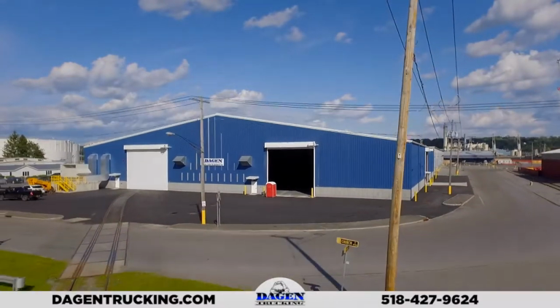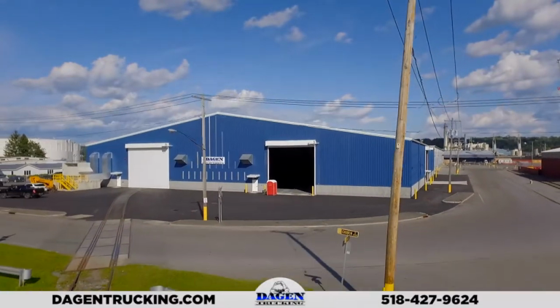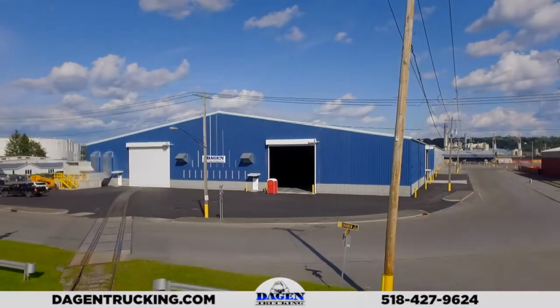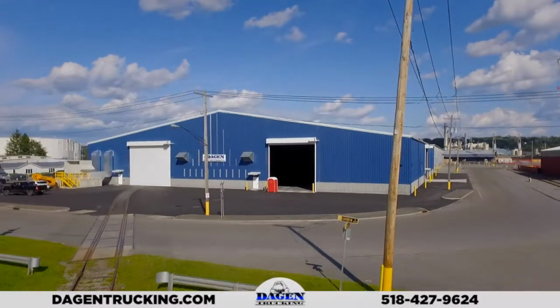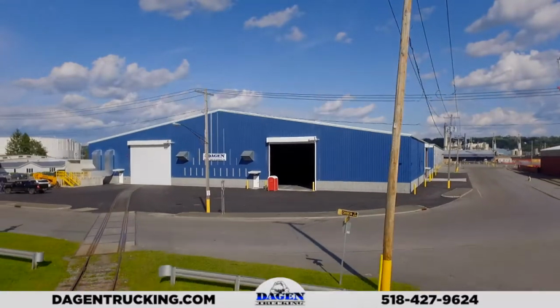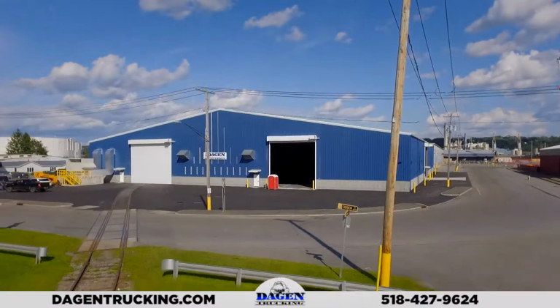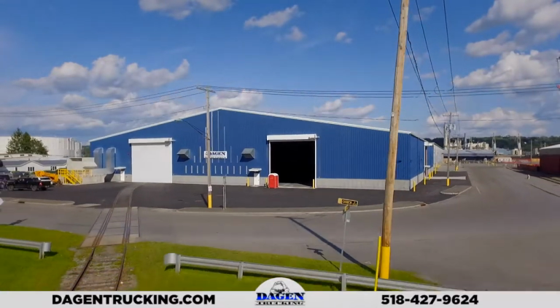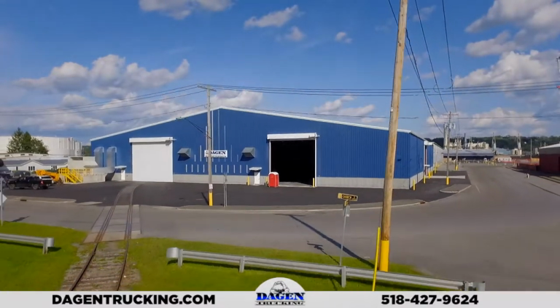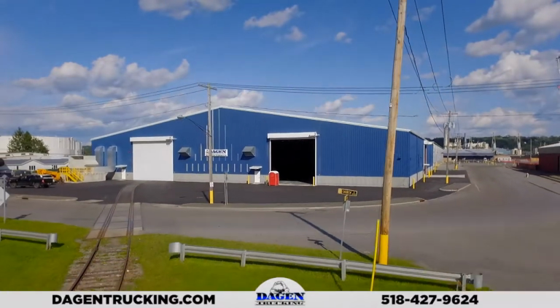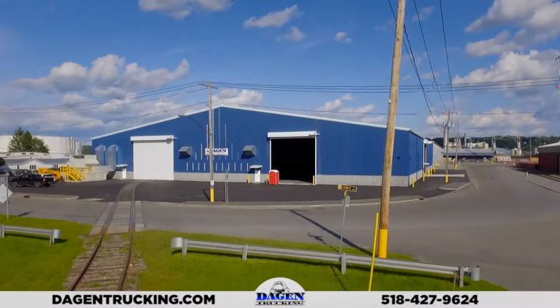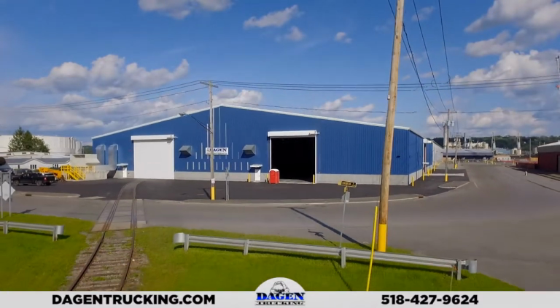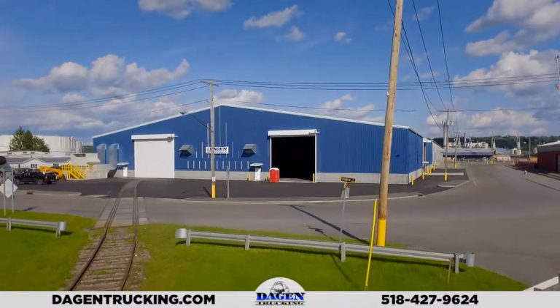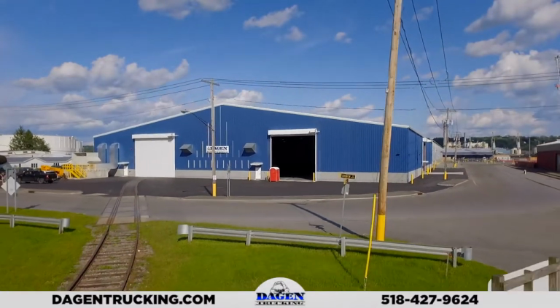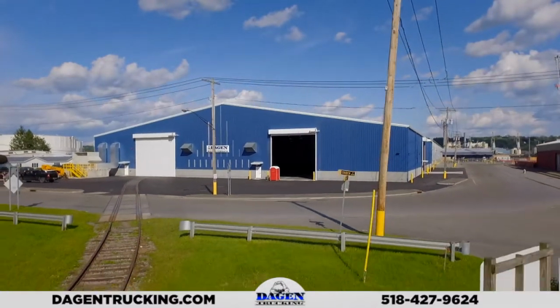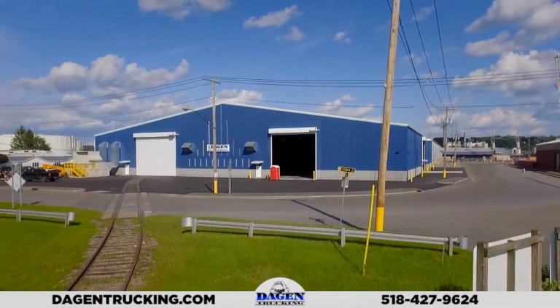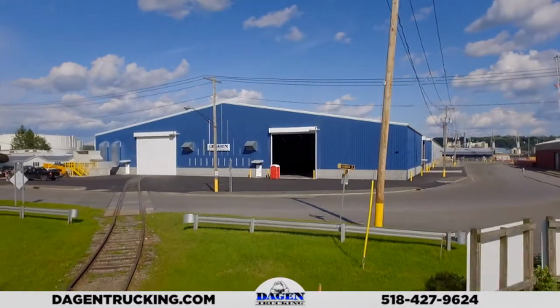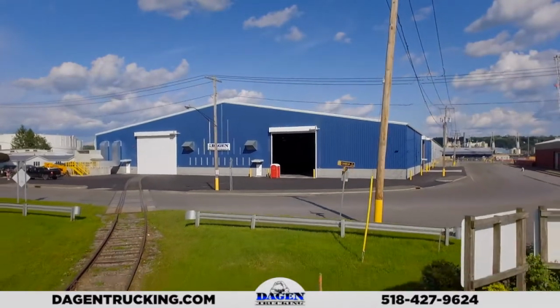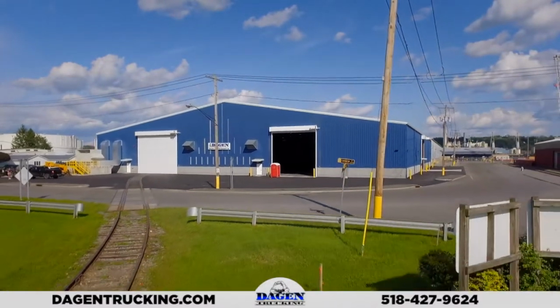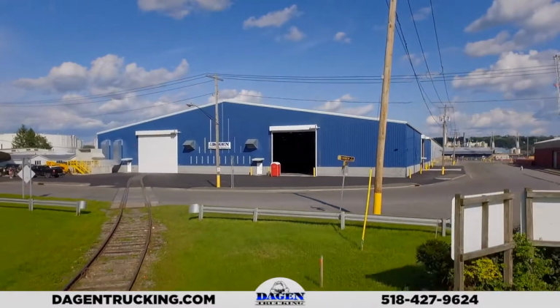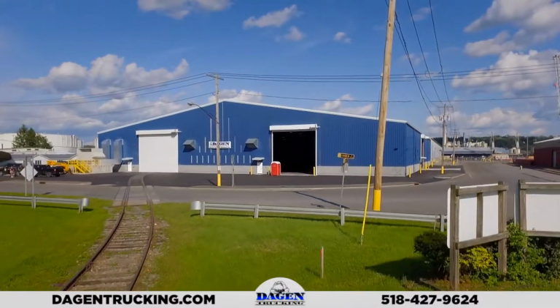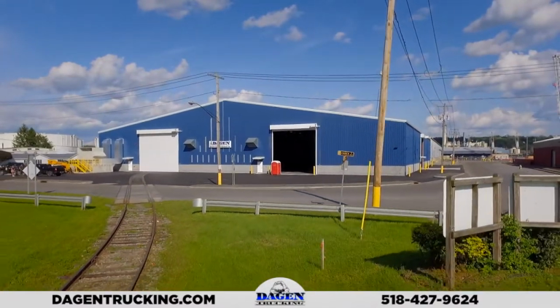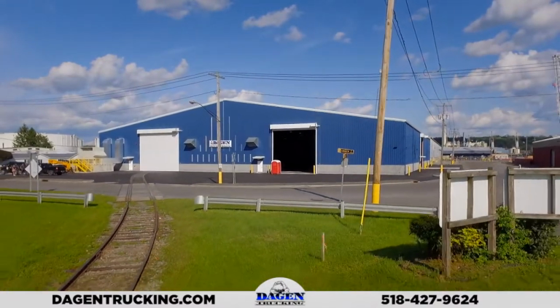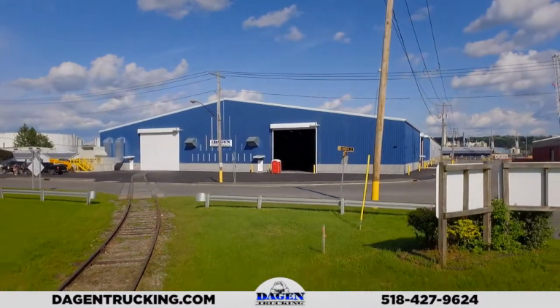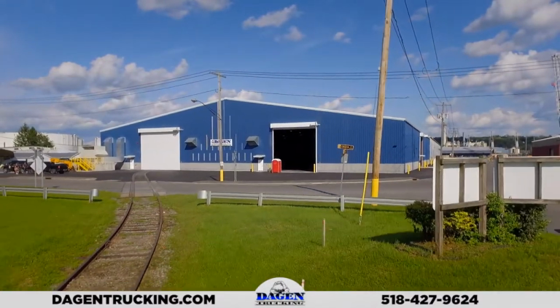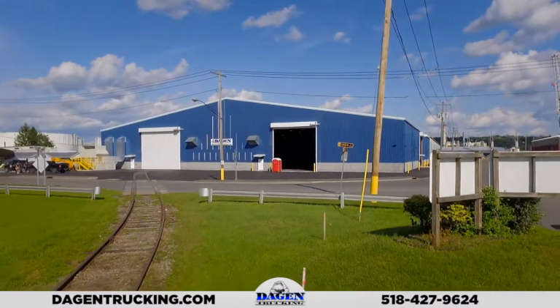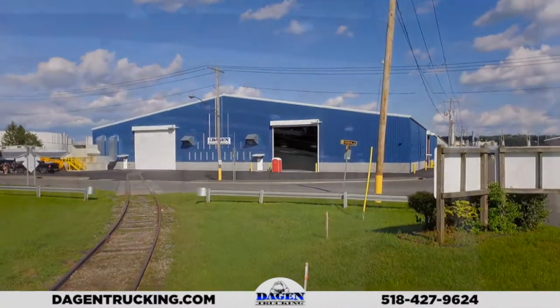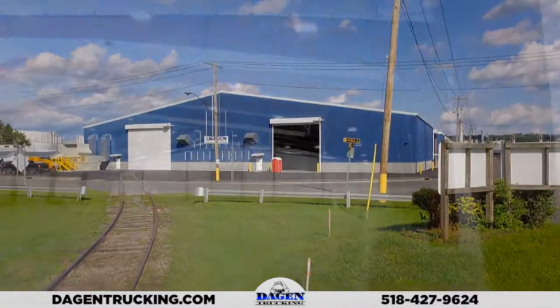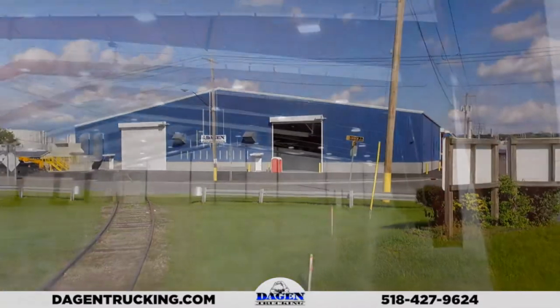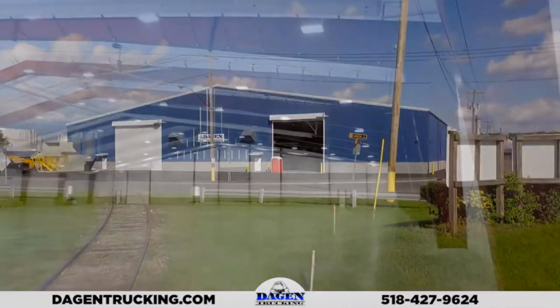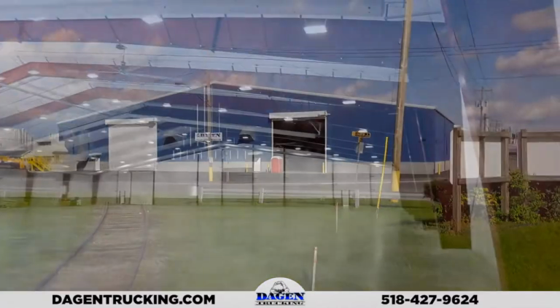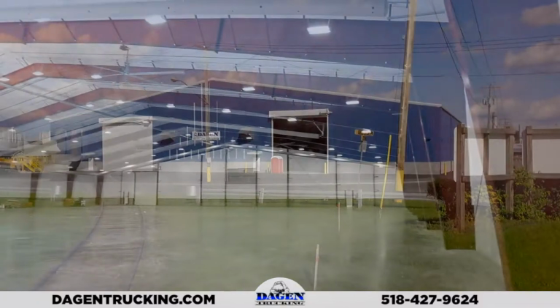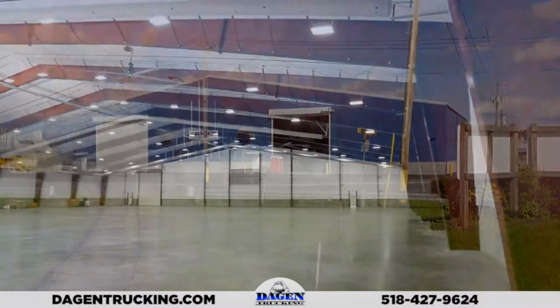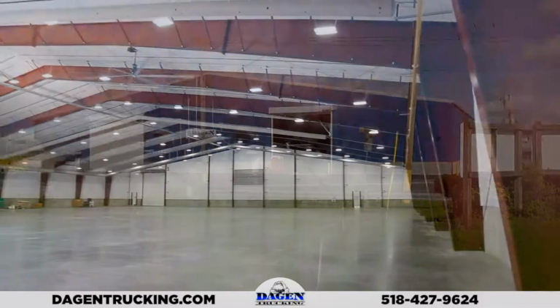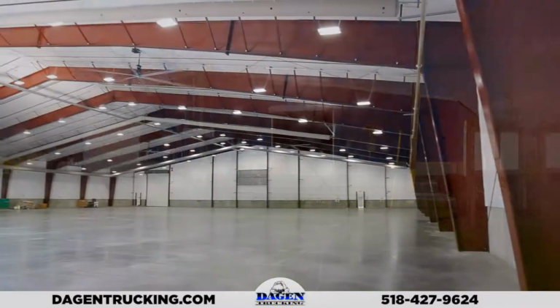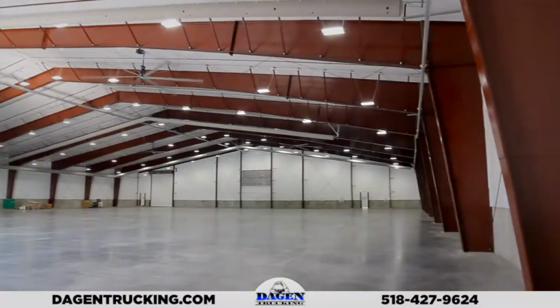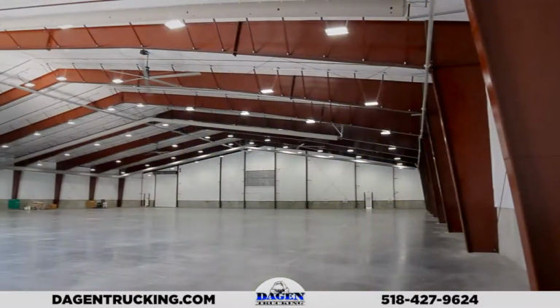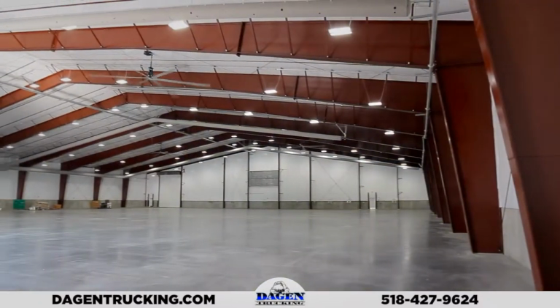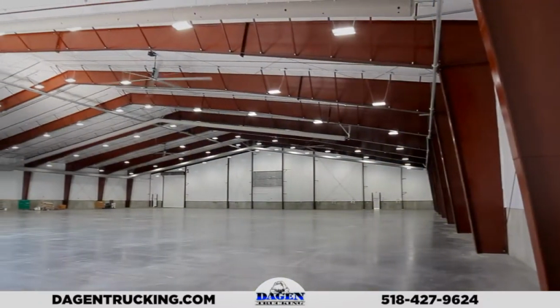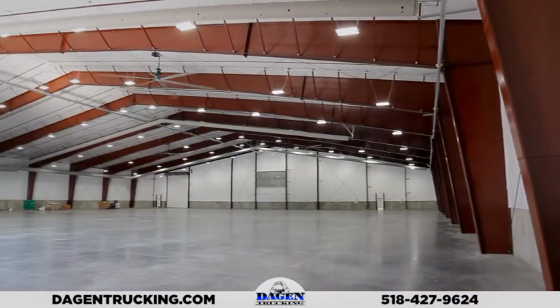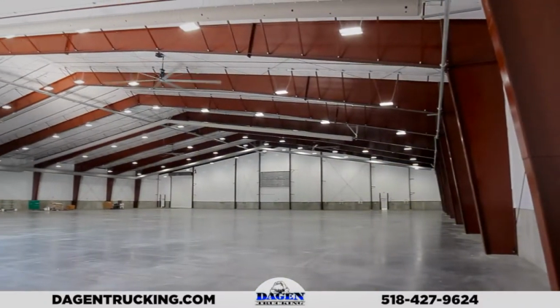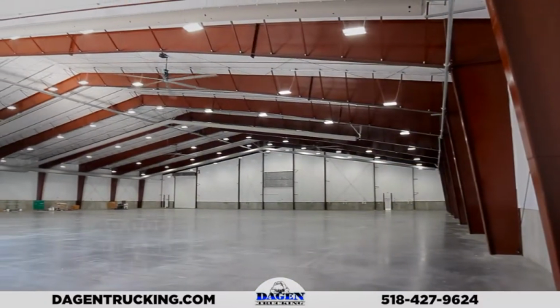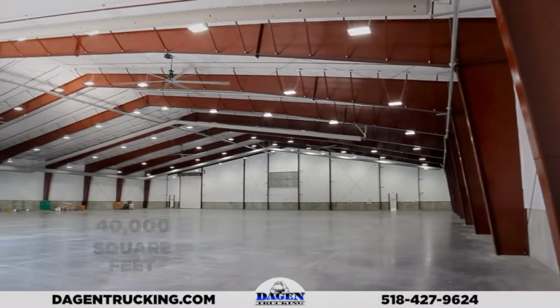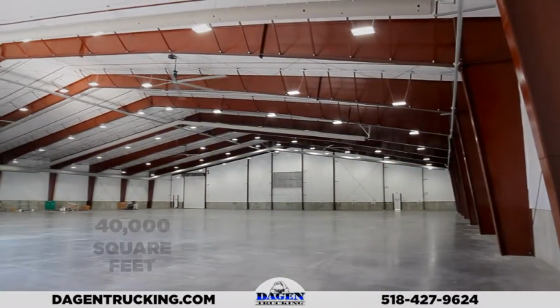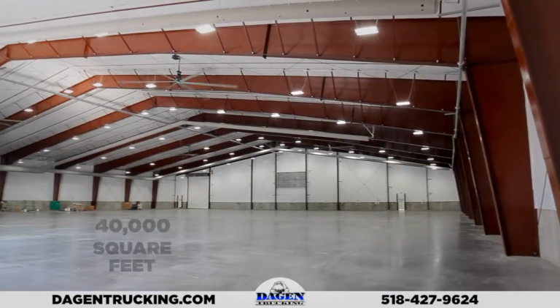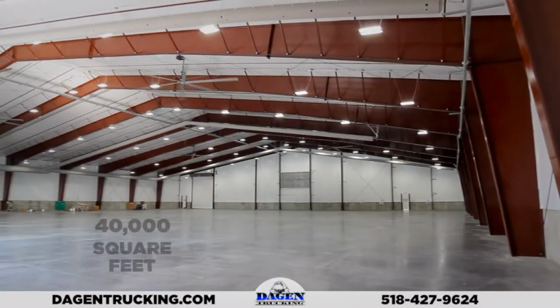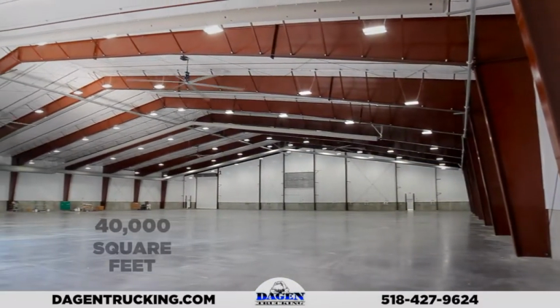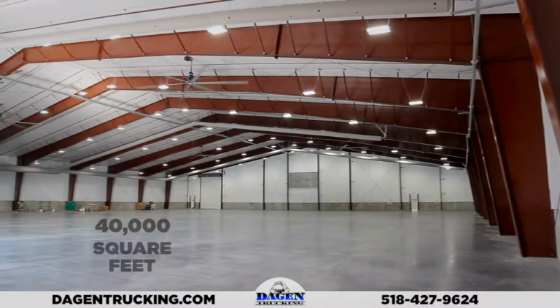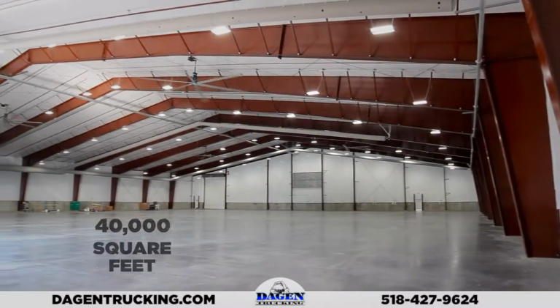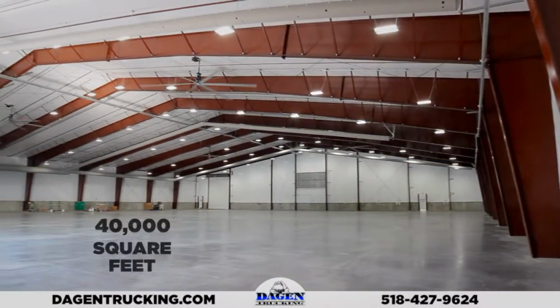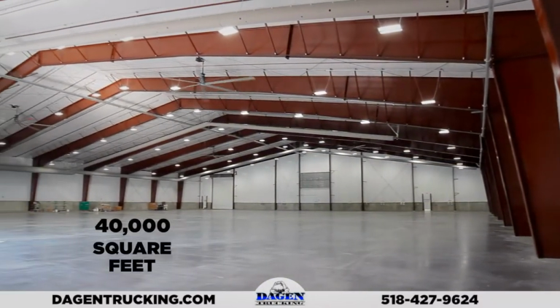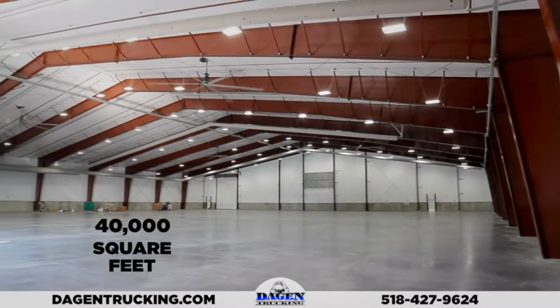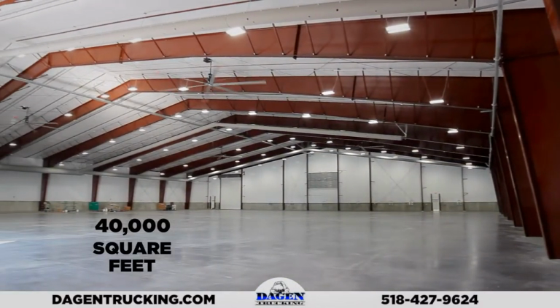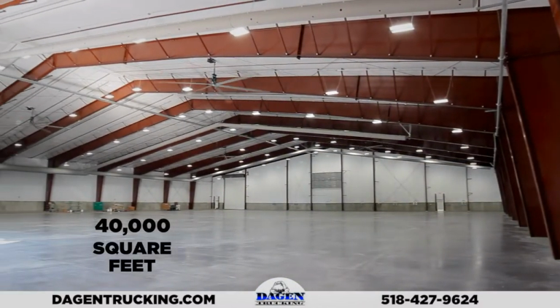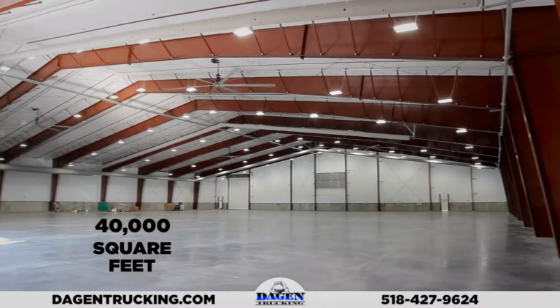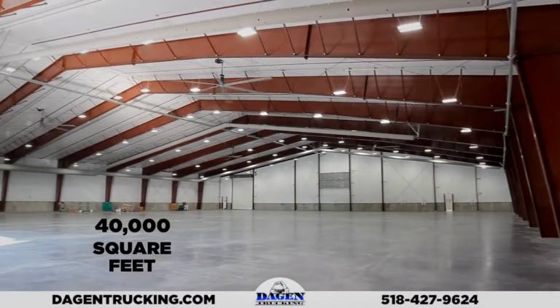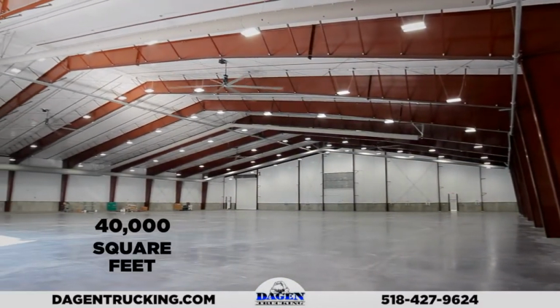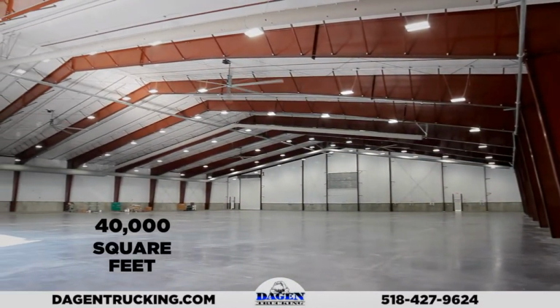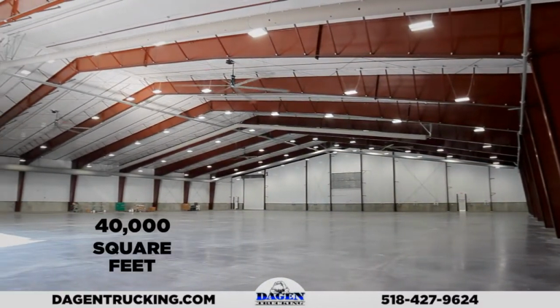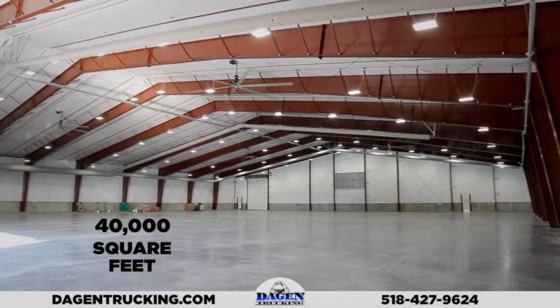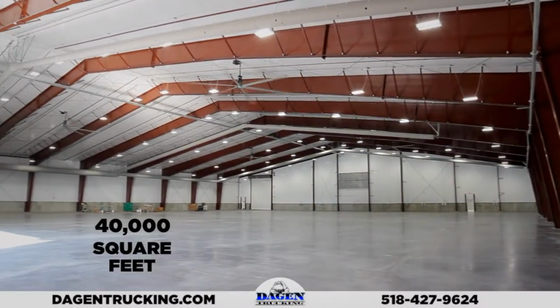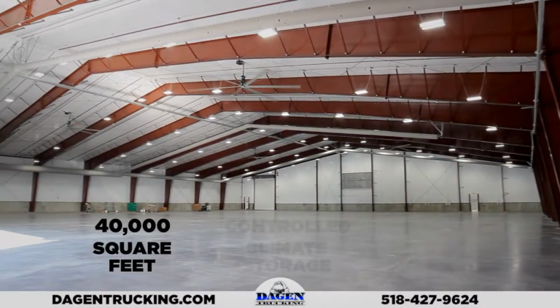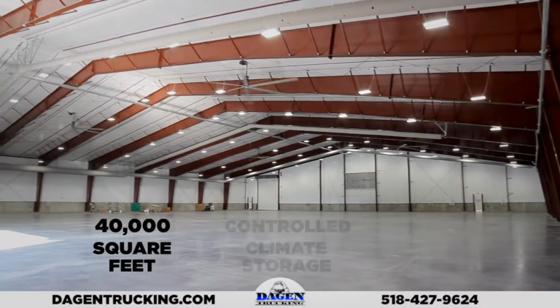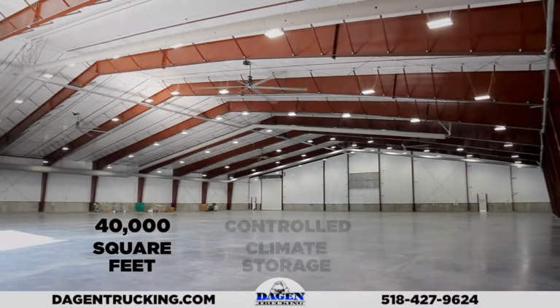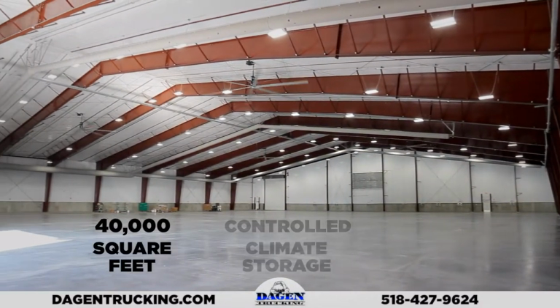We offer indoor, climate-controlled storage, including this 40,000-square-foot warehouse at the Port of Albany.